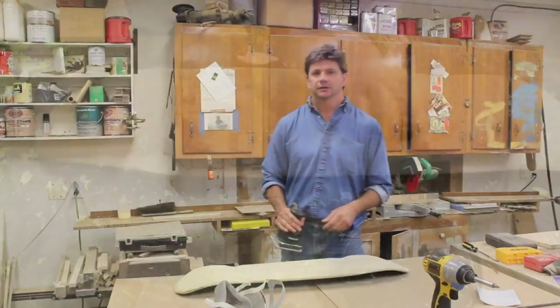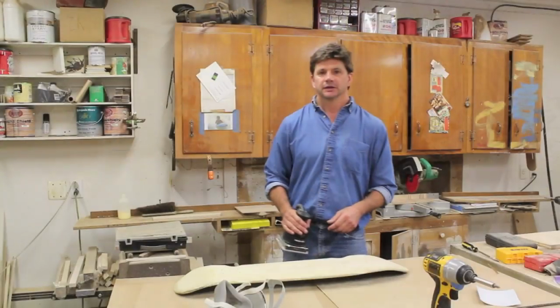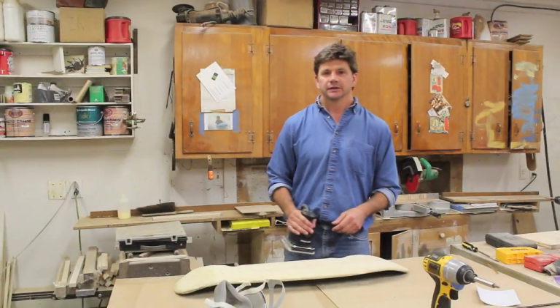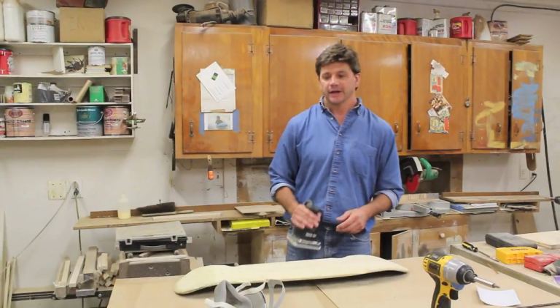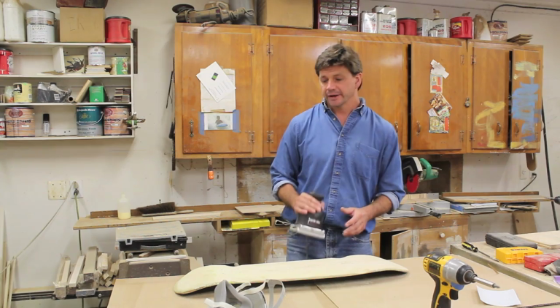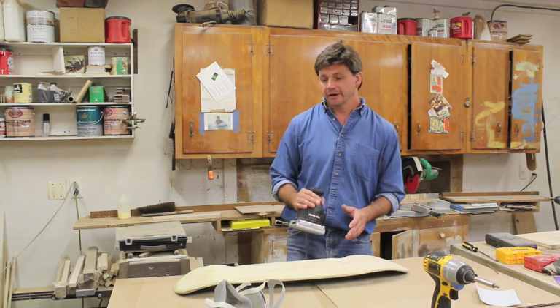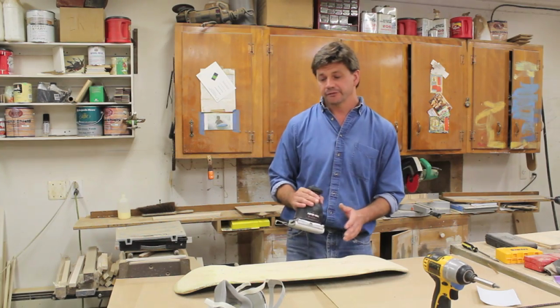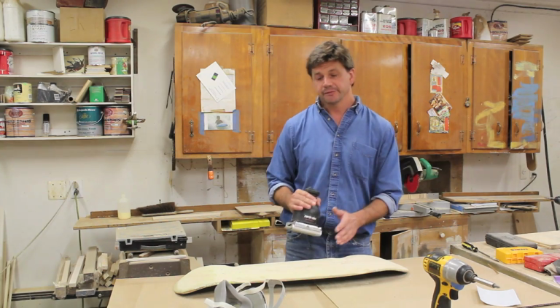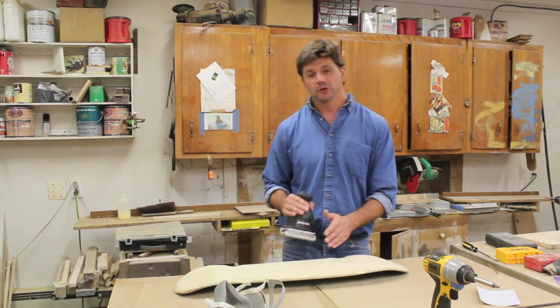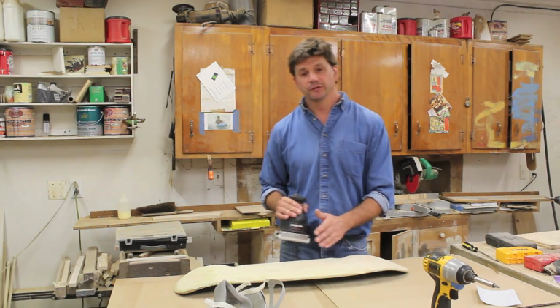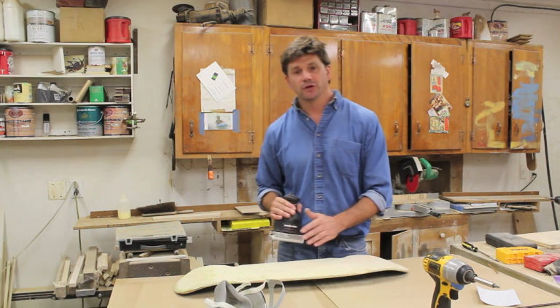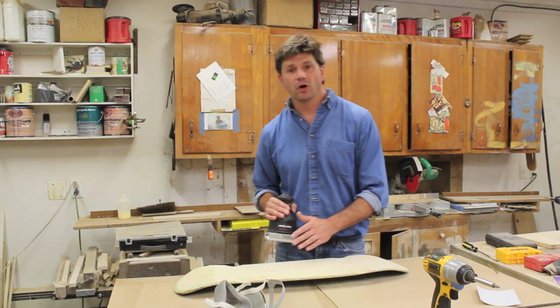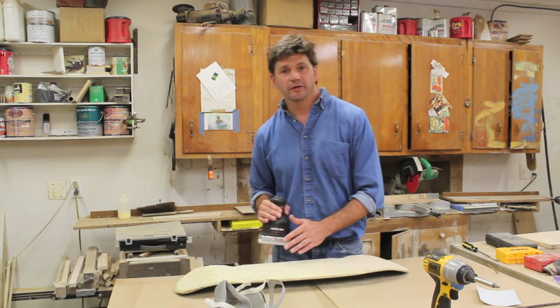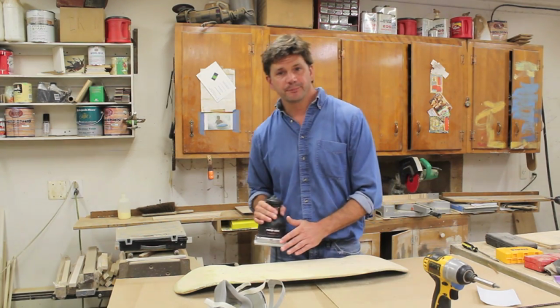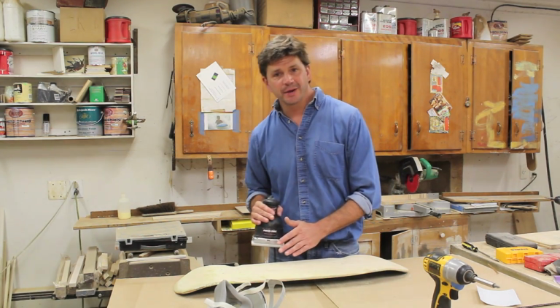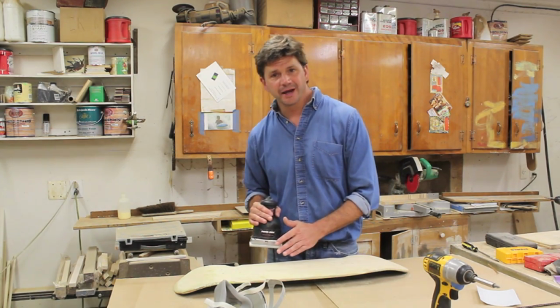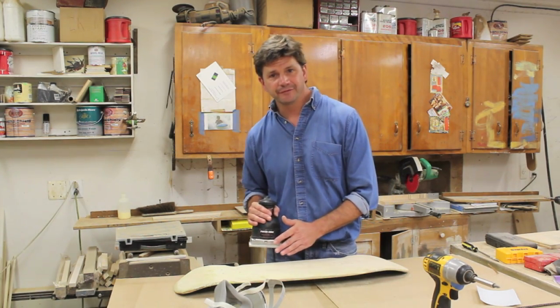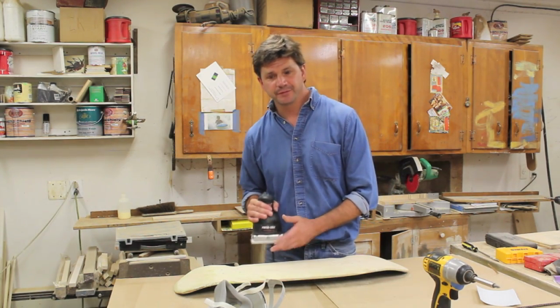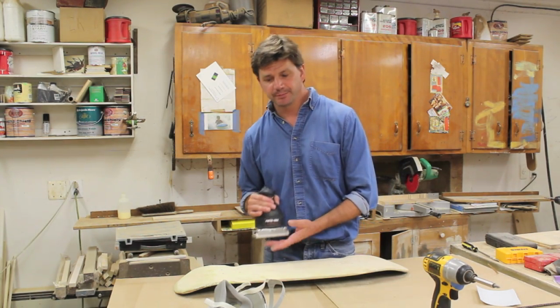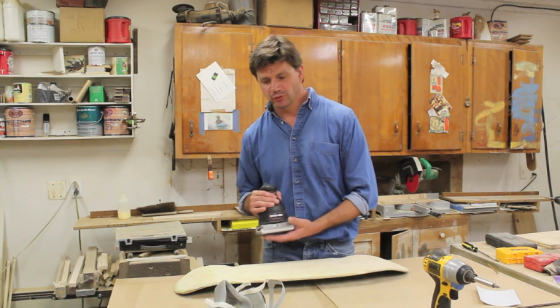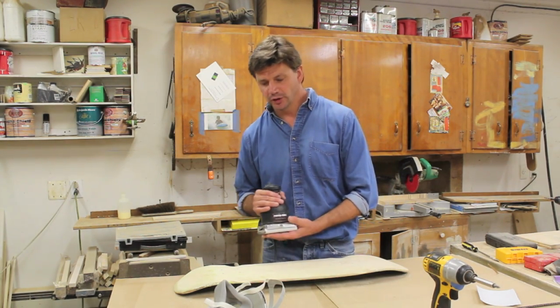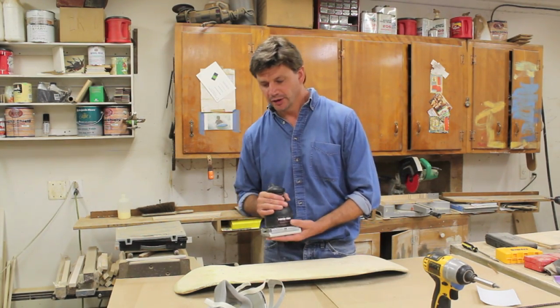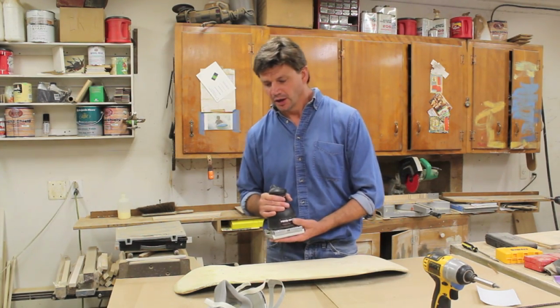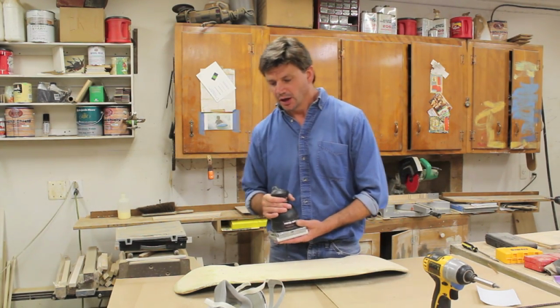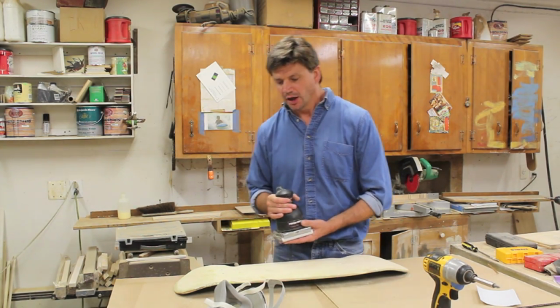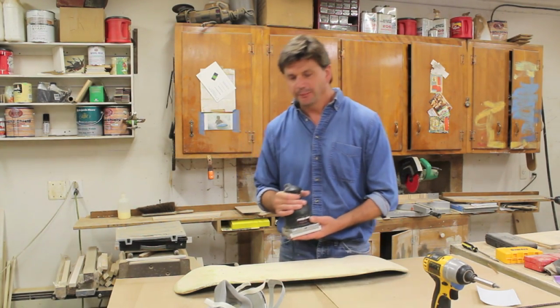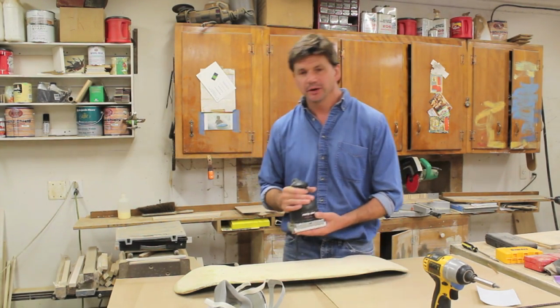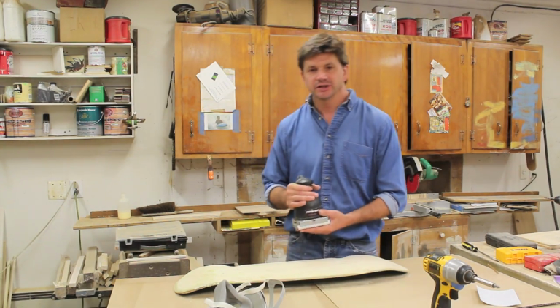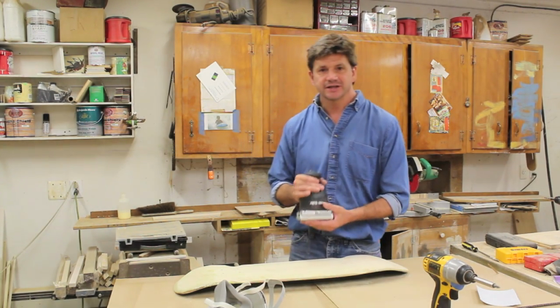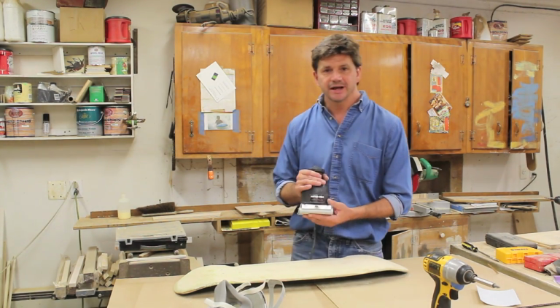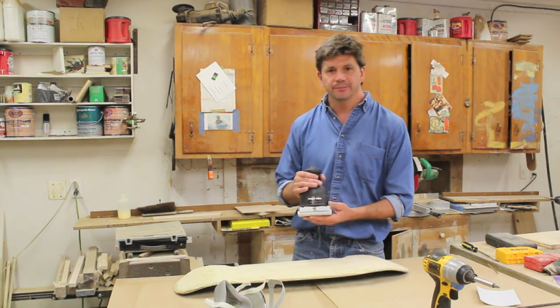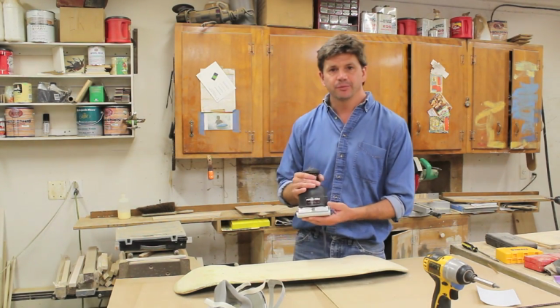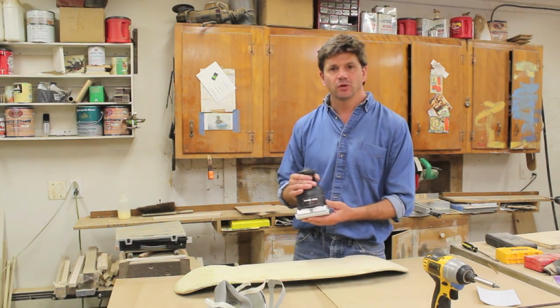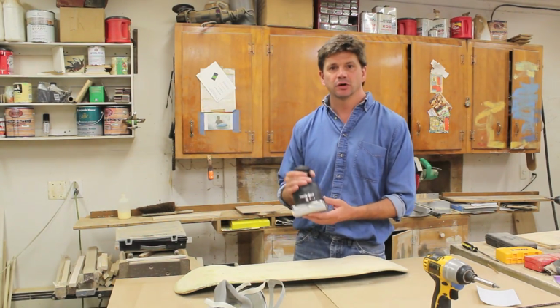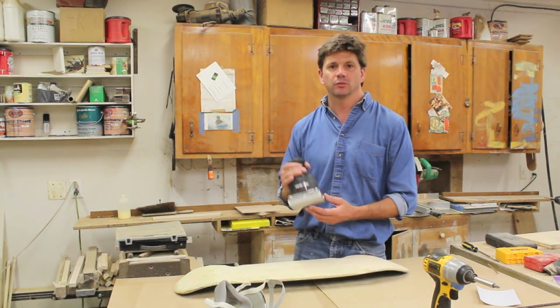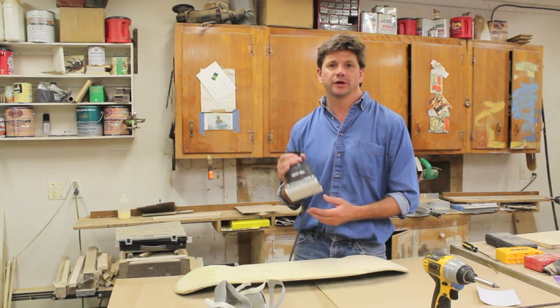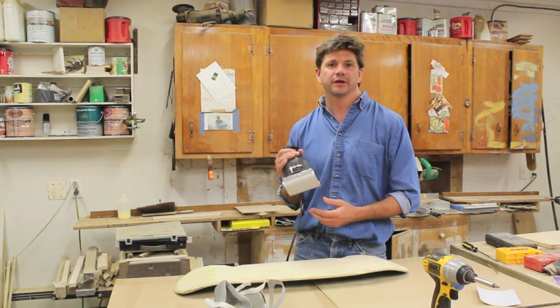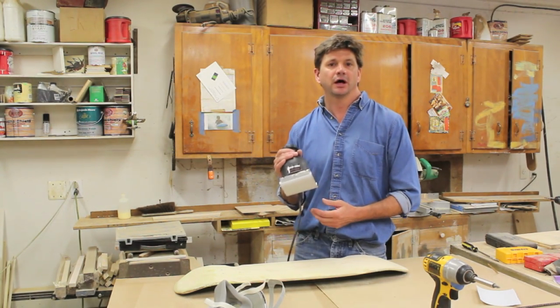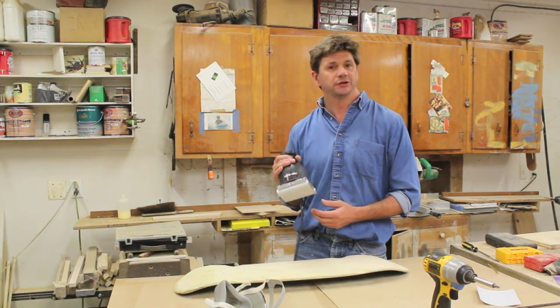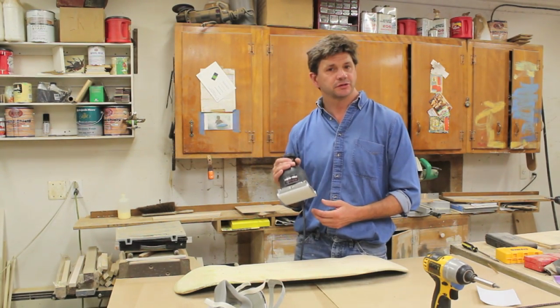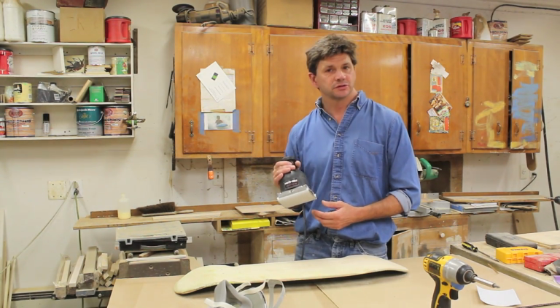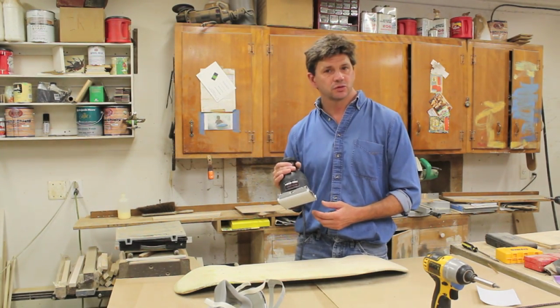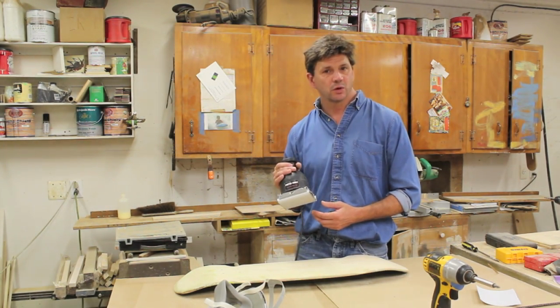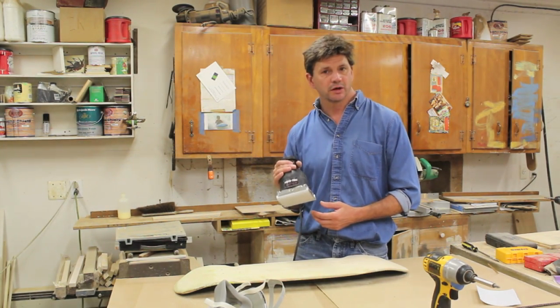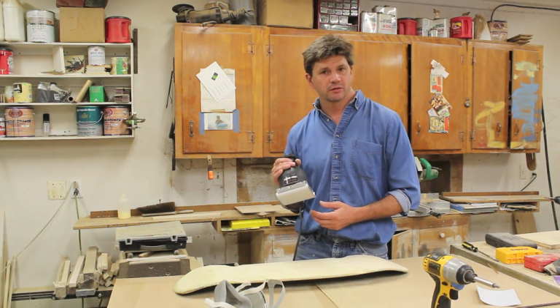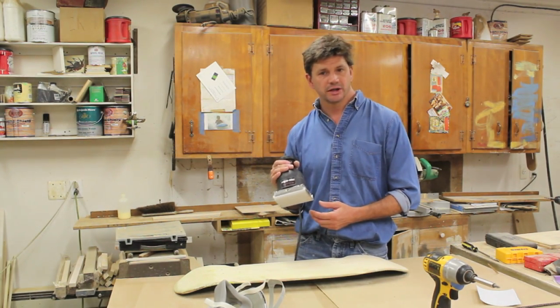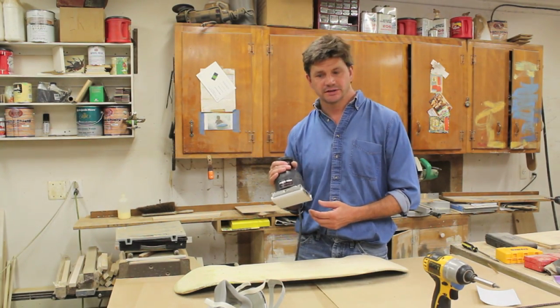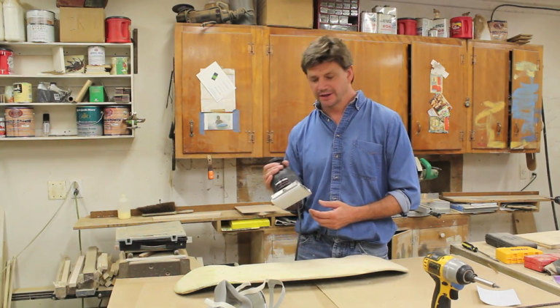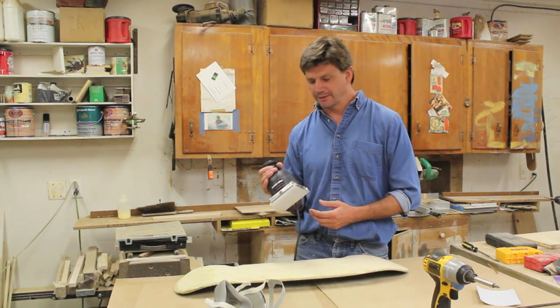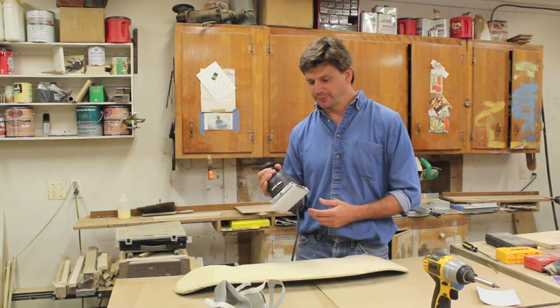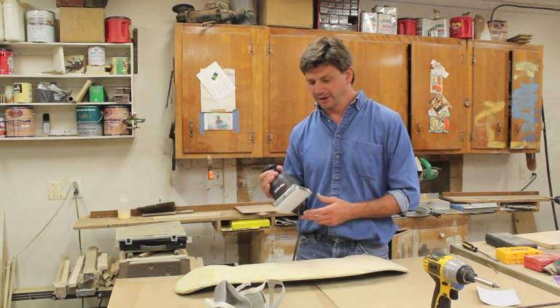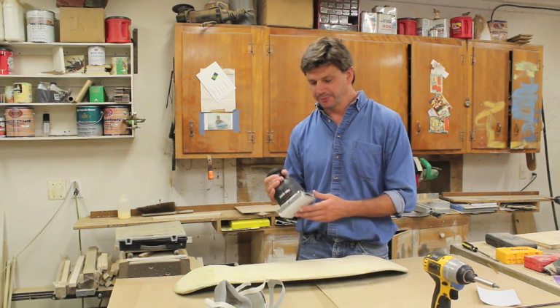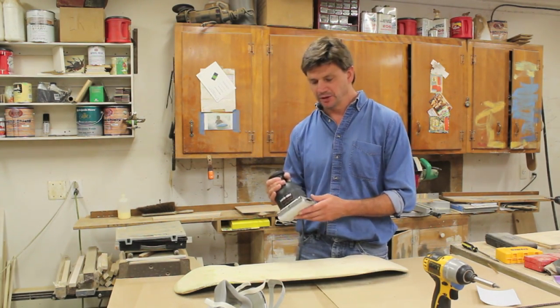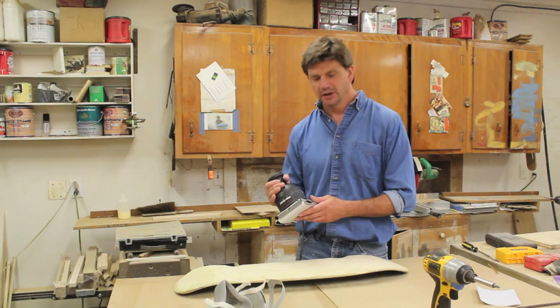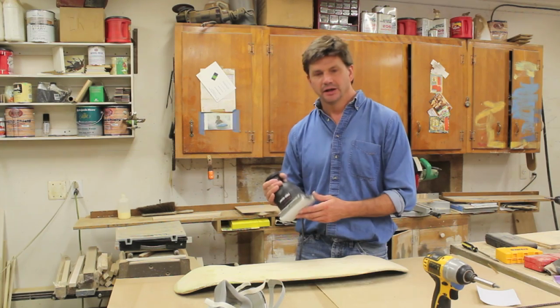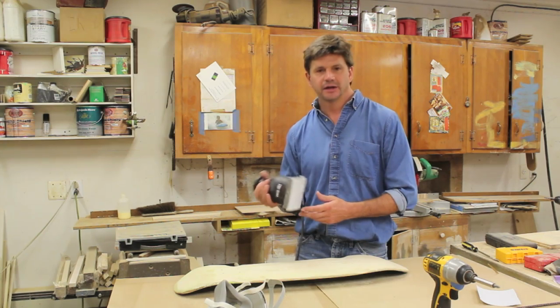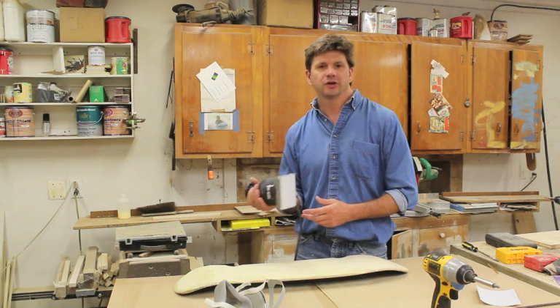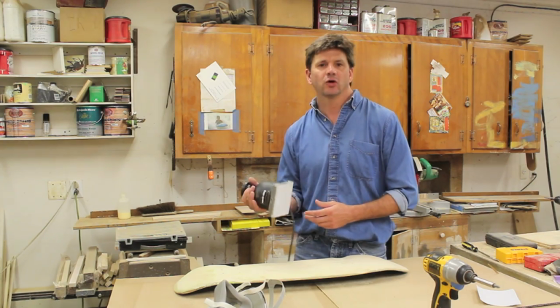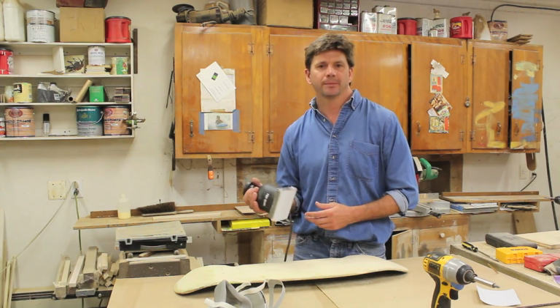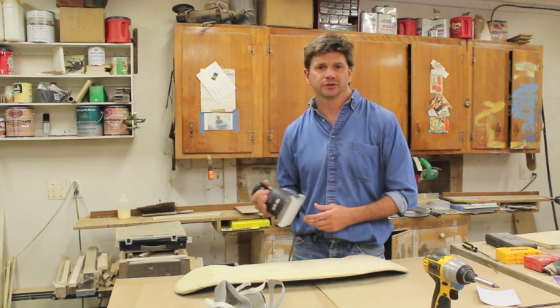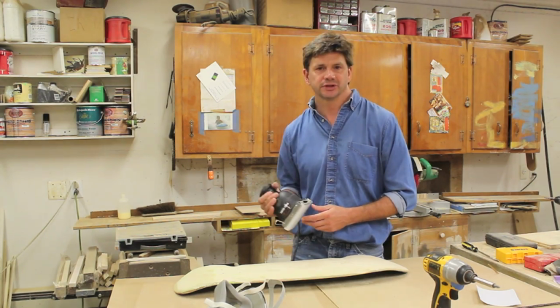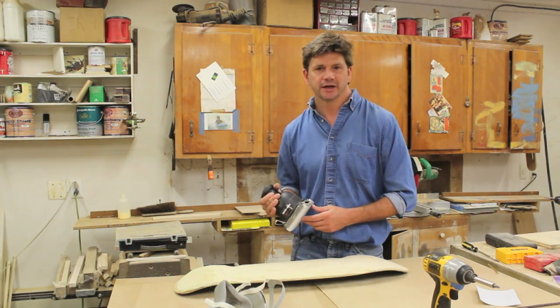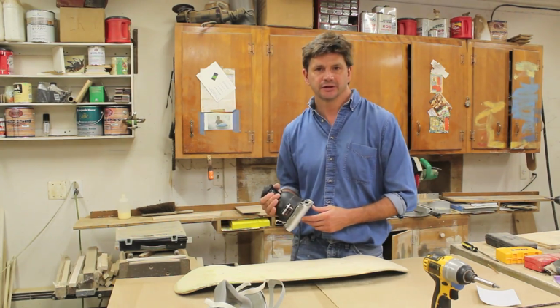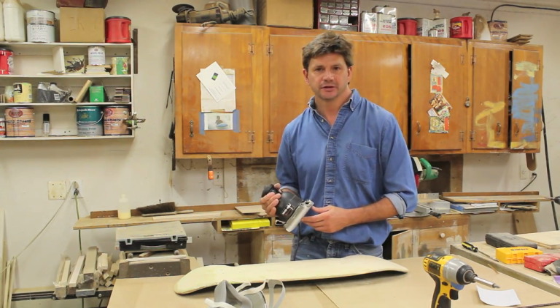Now that I've removed all the paint from the board, I'm going to sand the board with 120 grit sandpaper in the orbital sander.